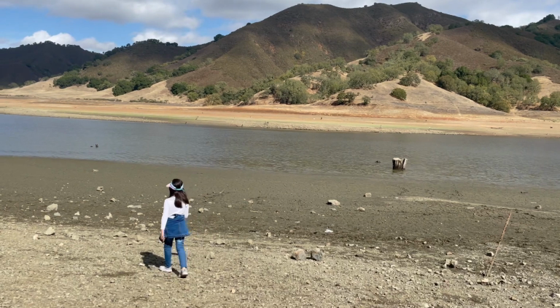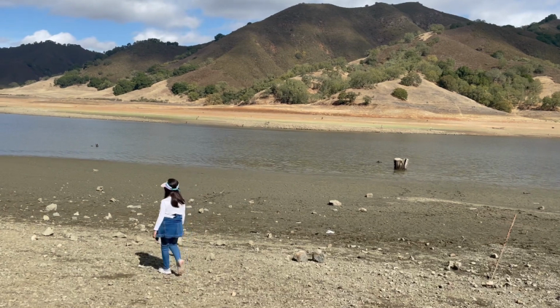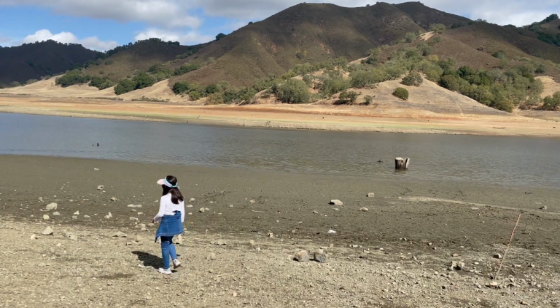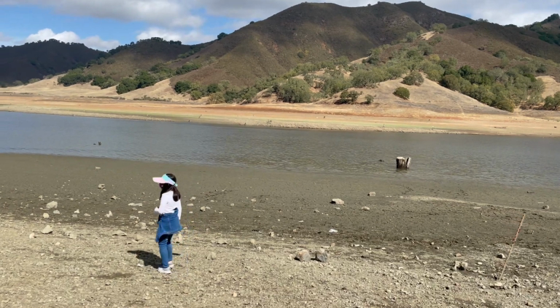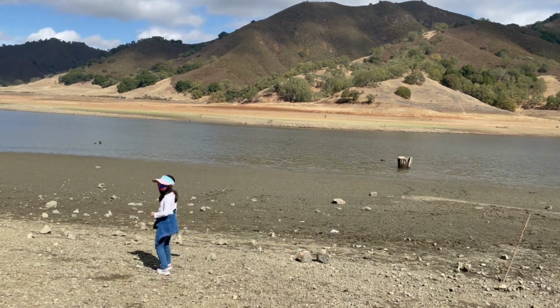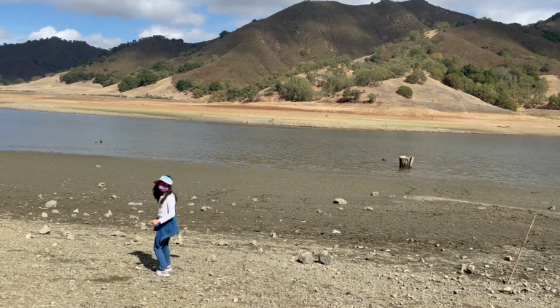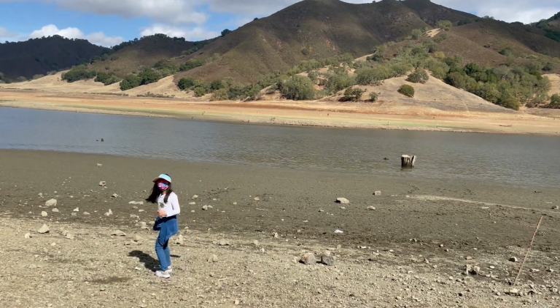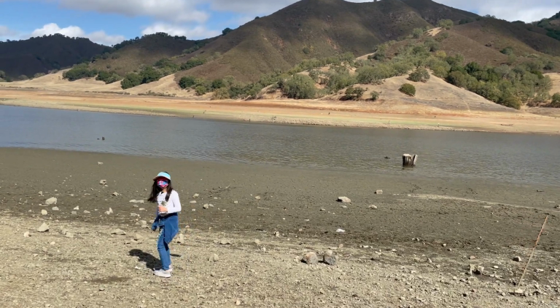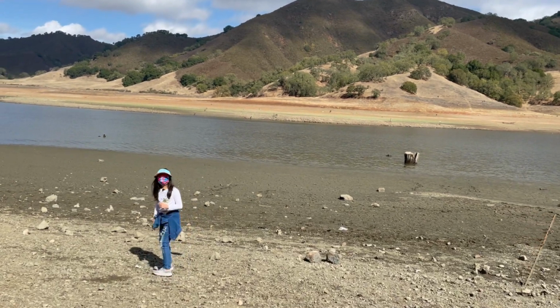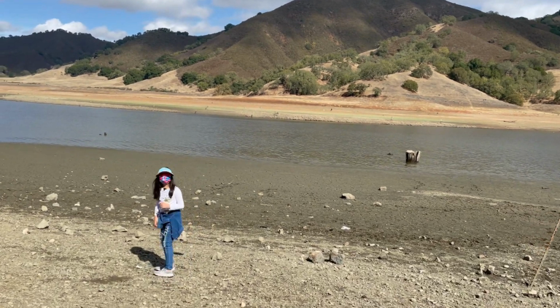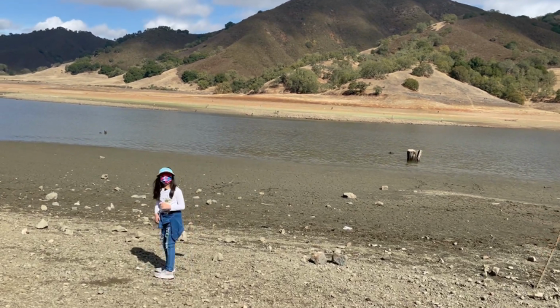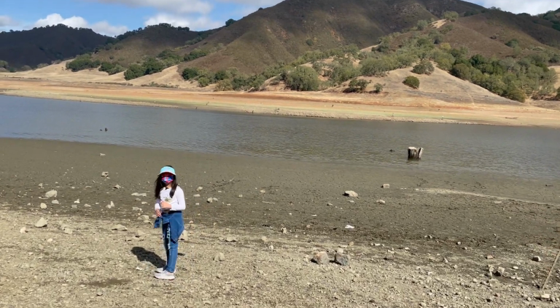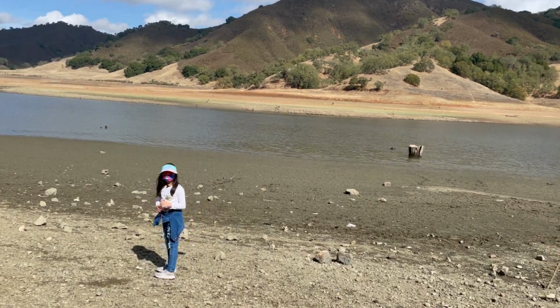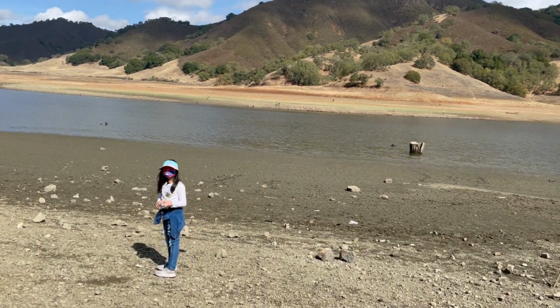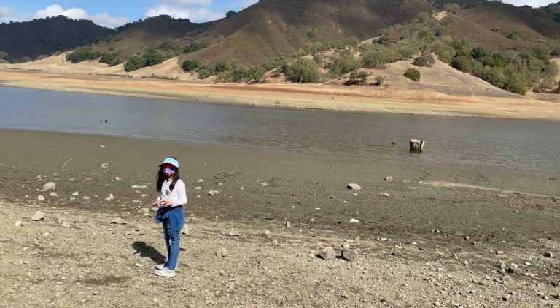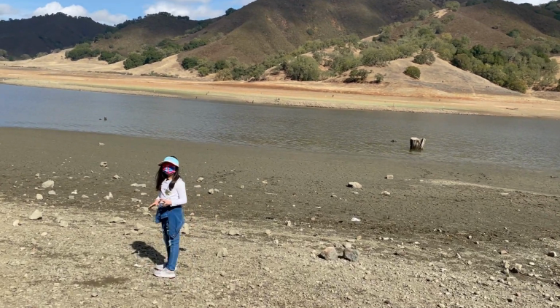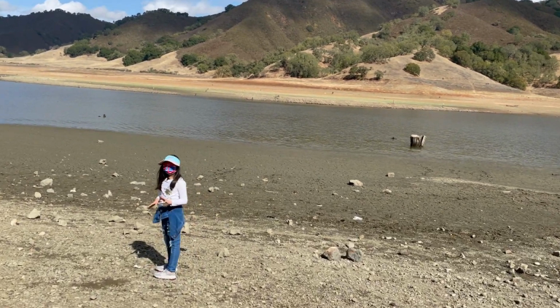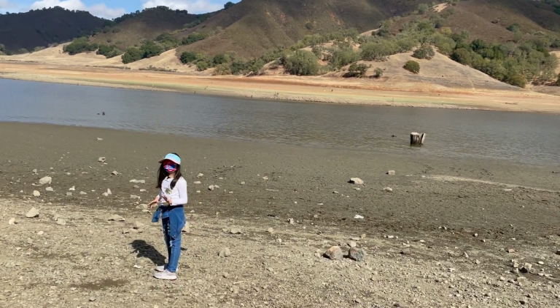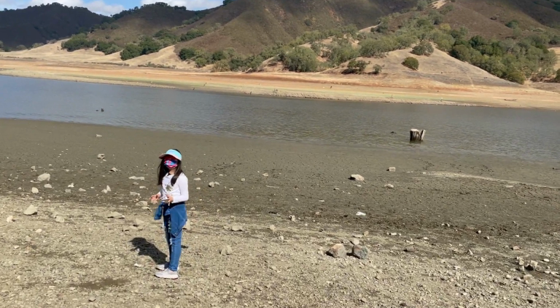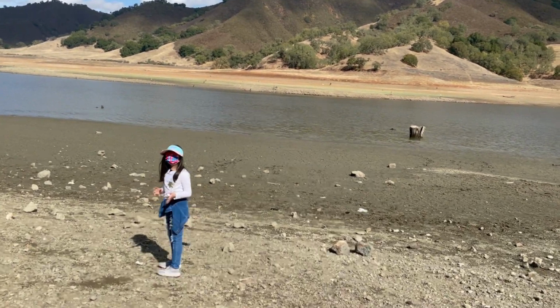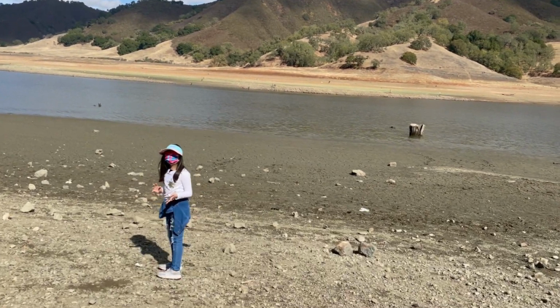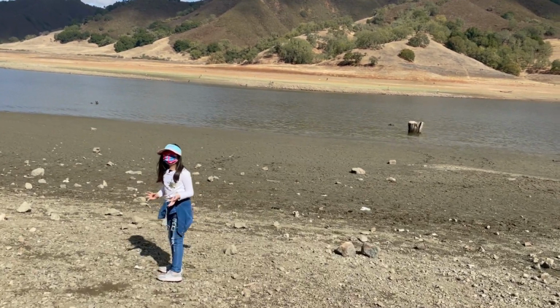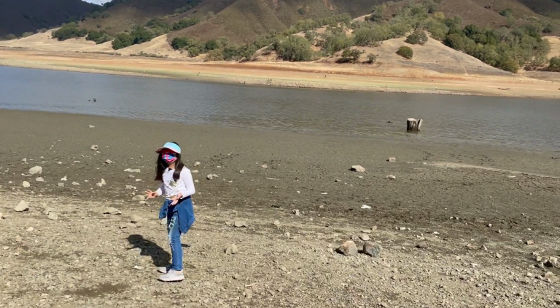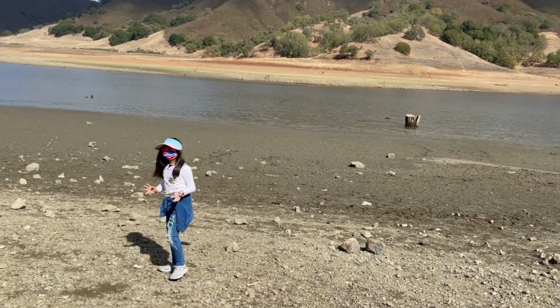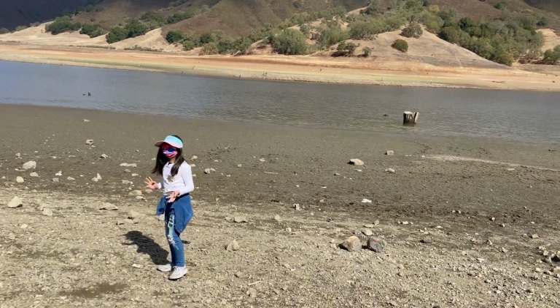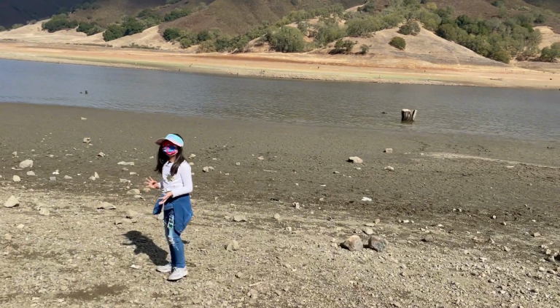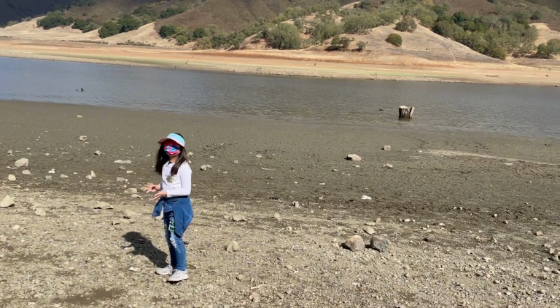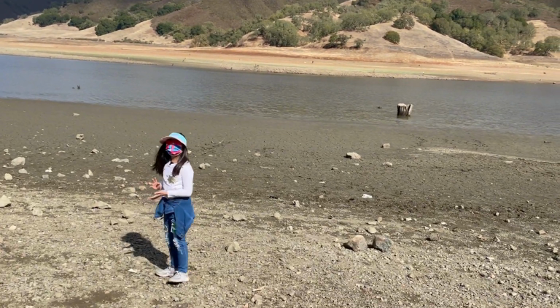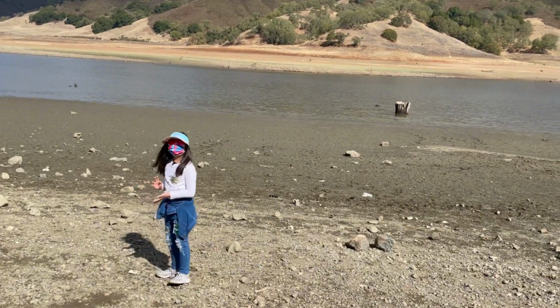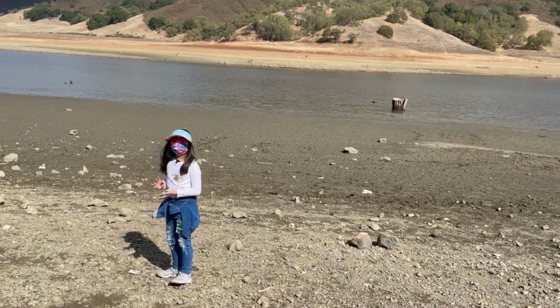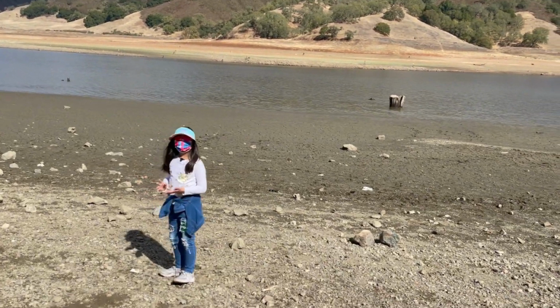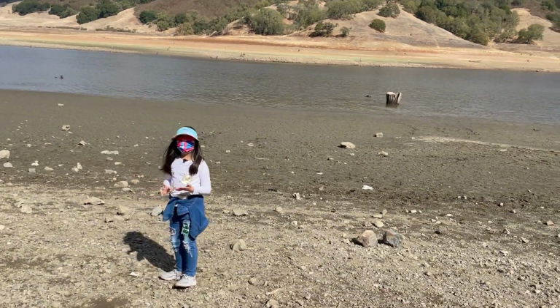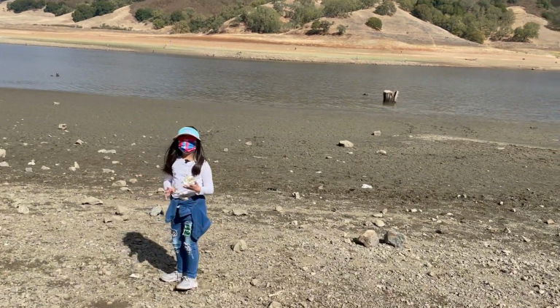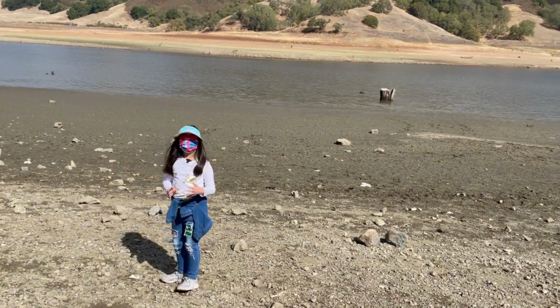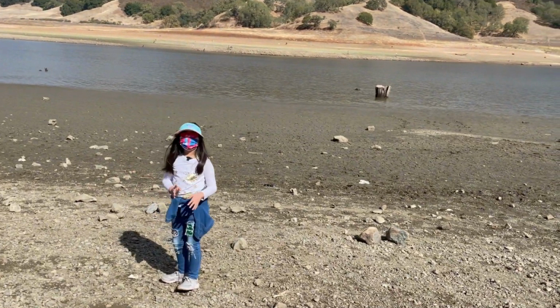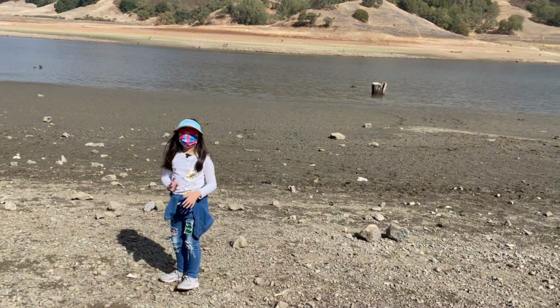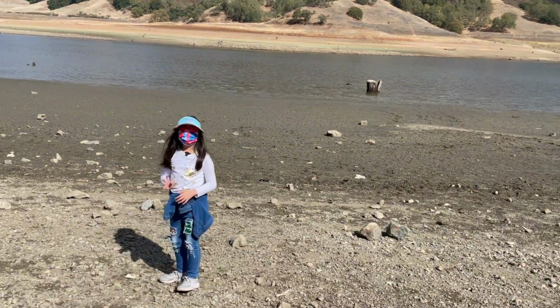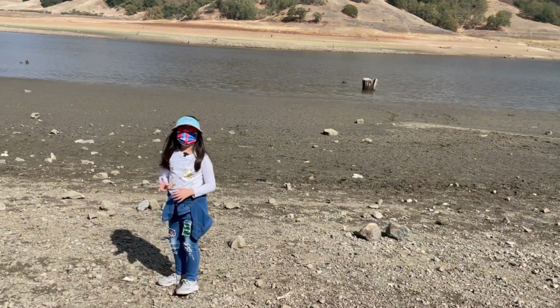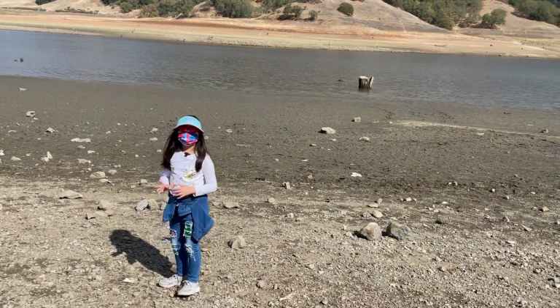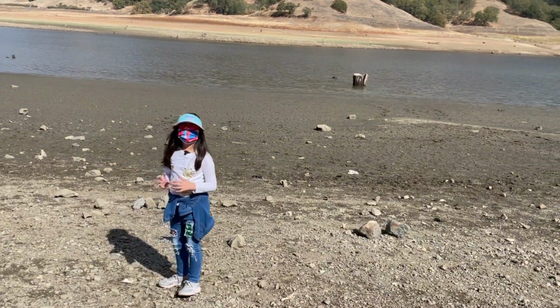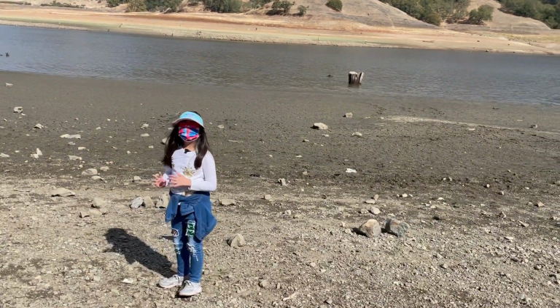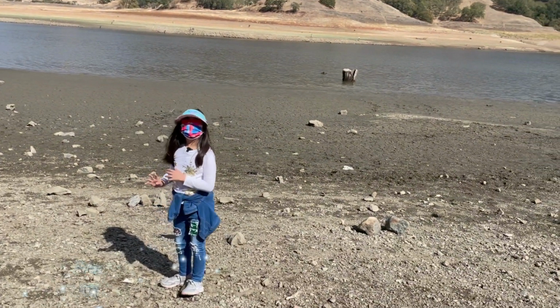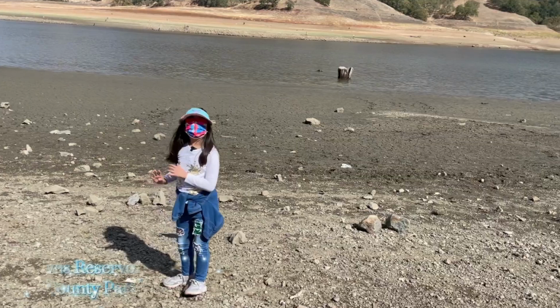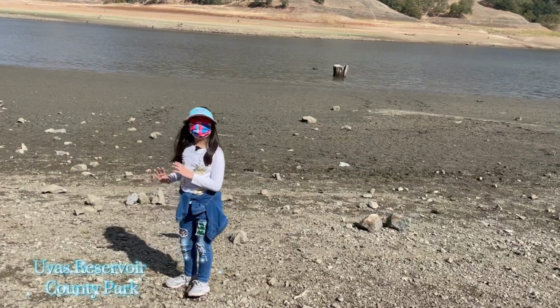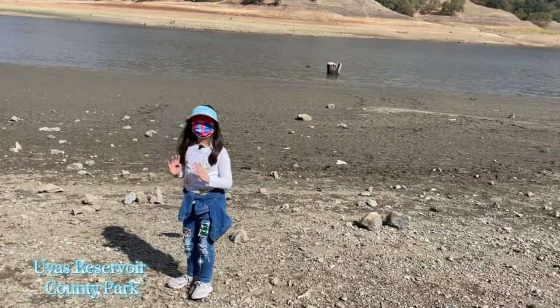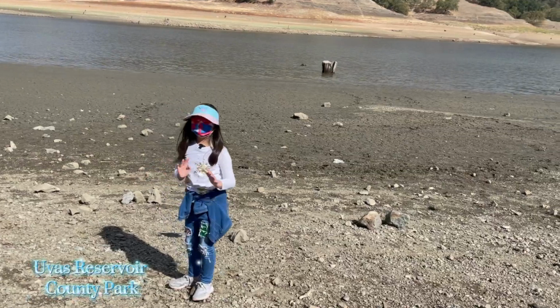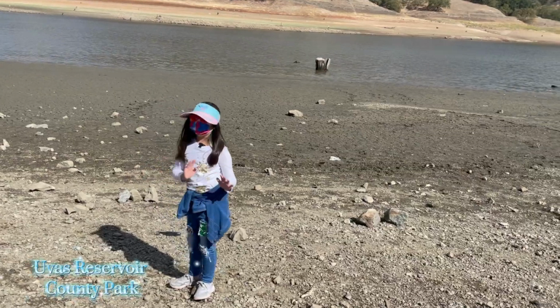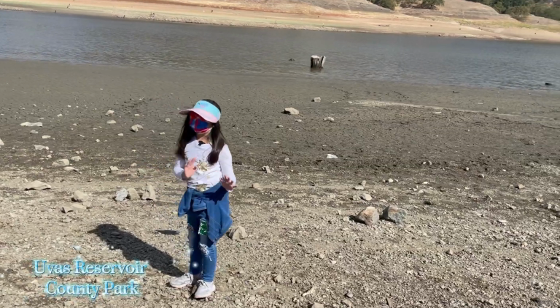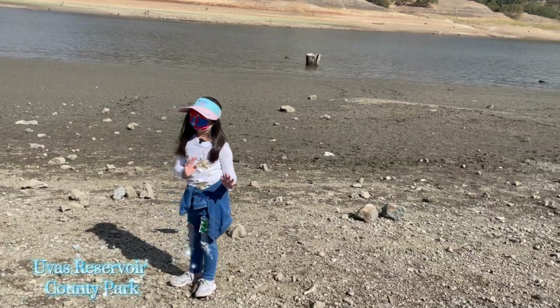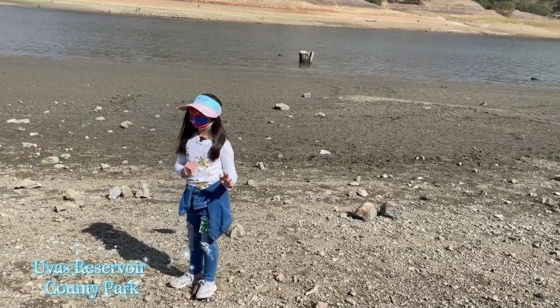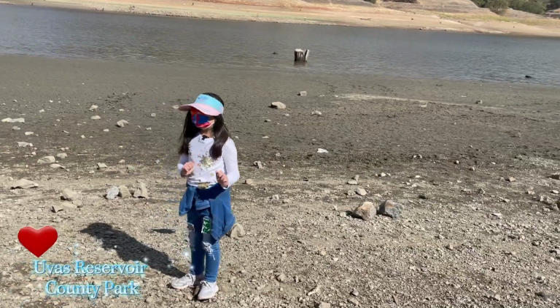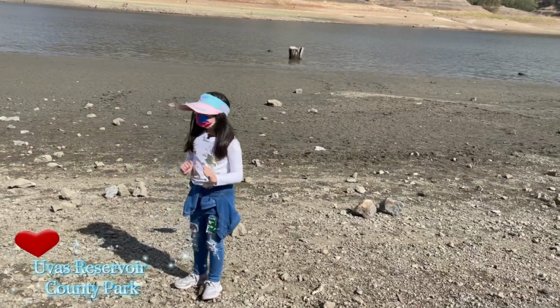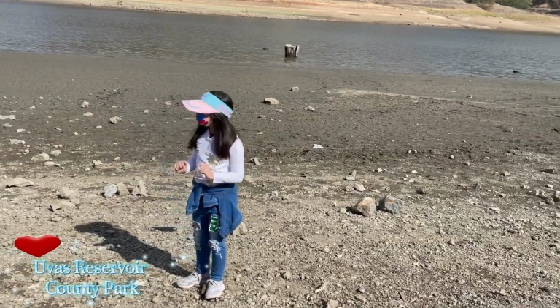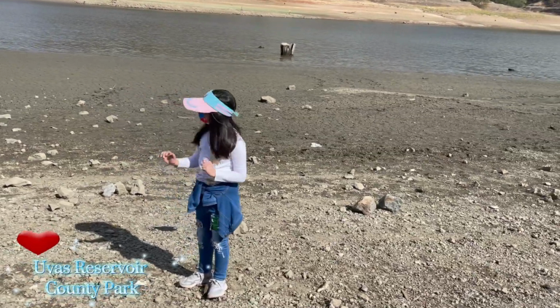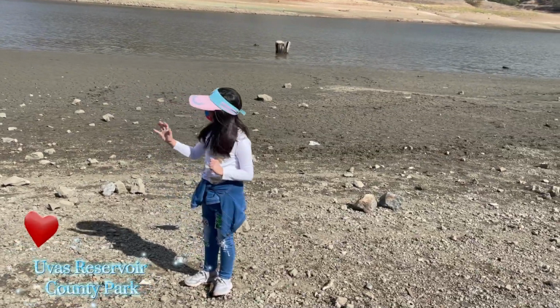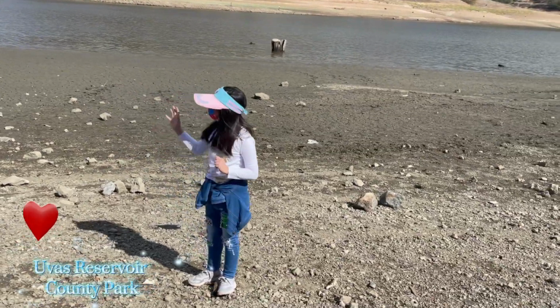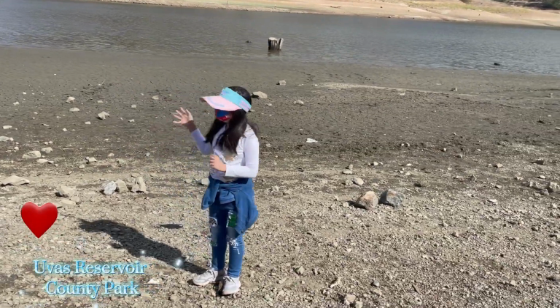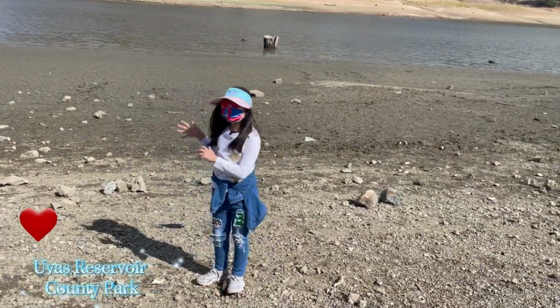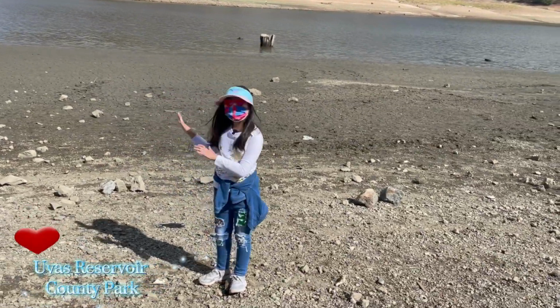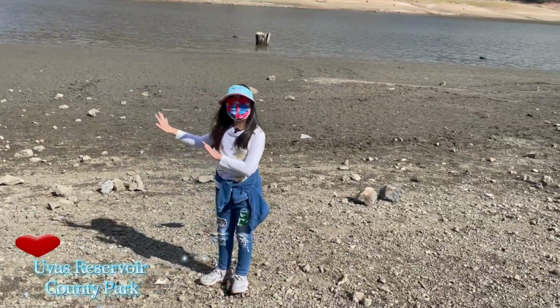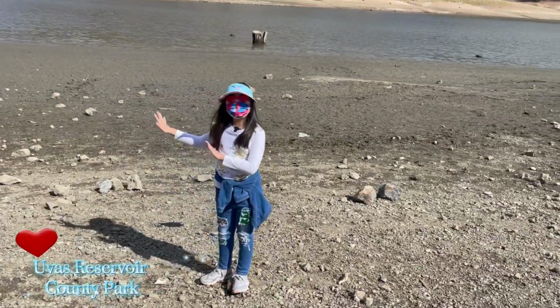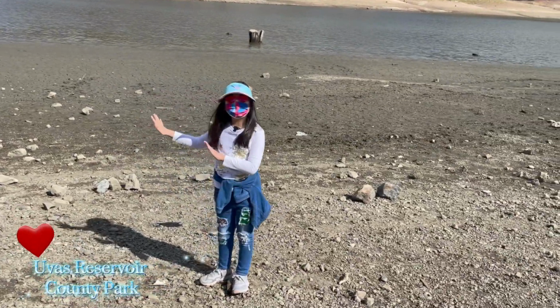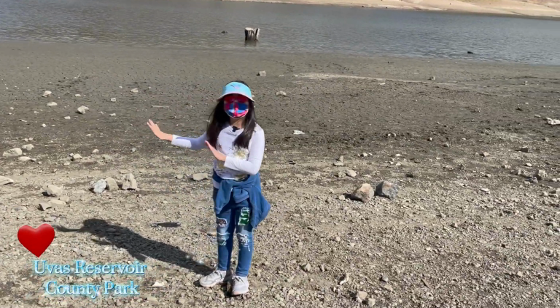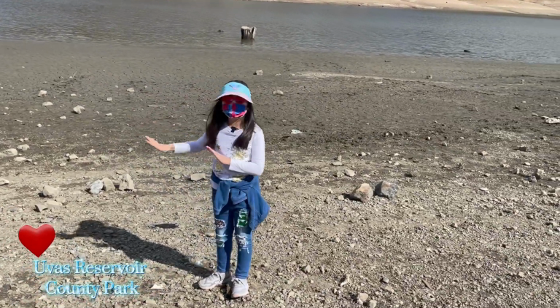Hi everybody! I'm still in a part of the U.S. reservoir and see what I found here.